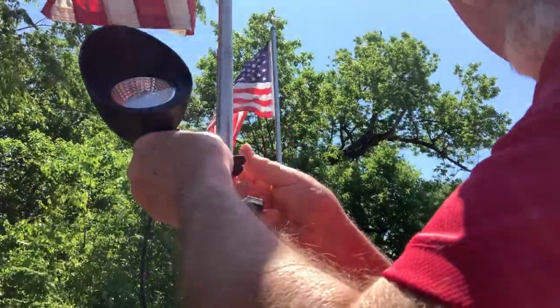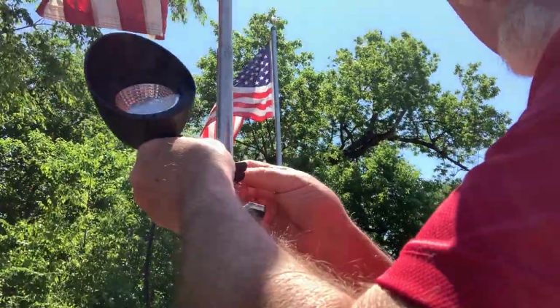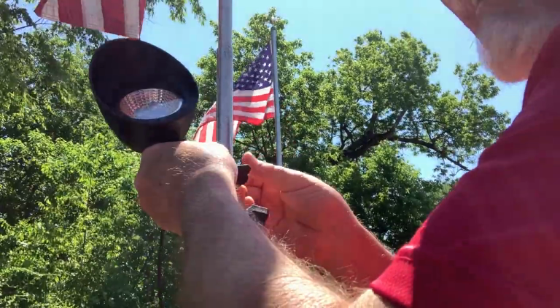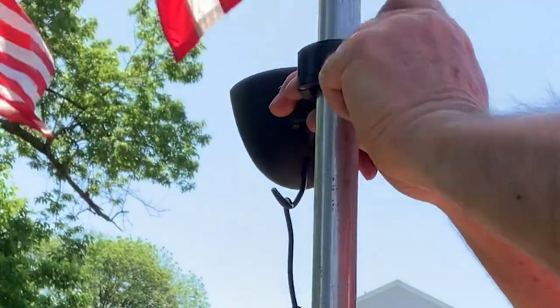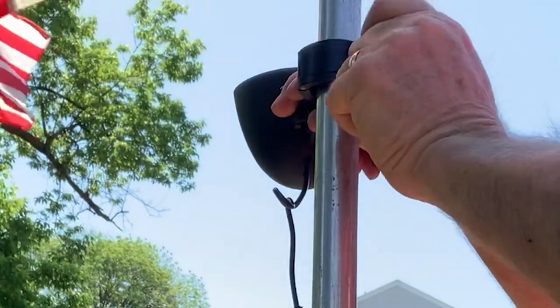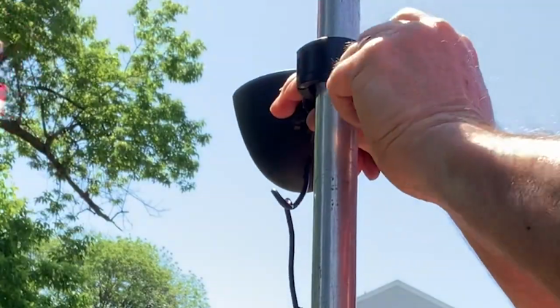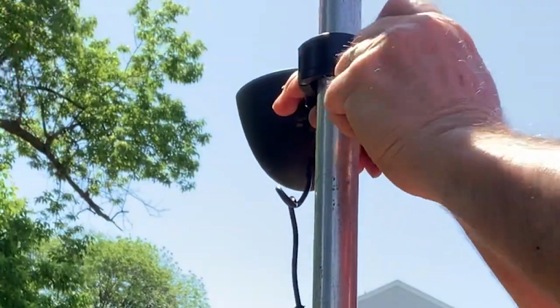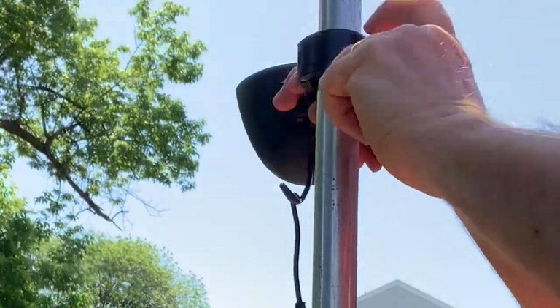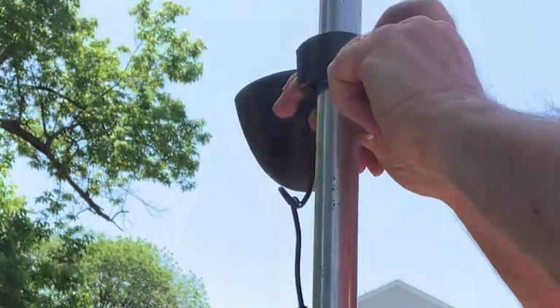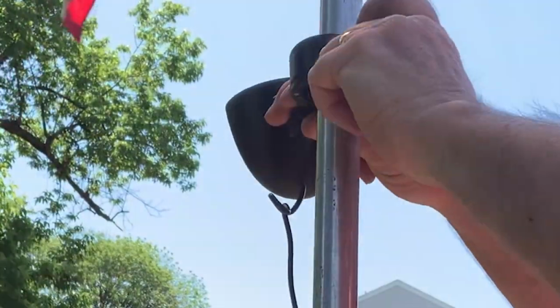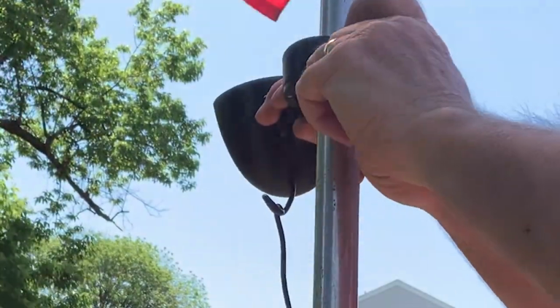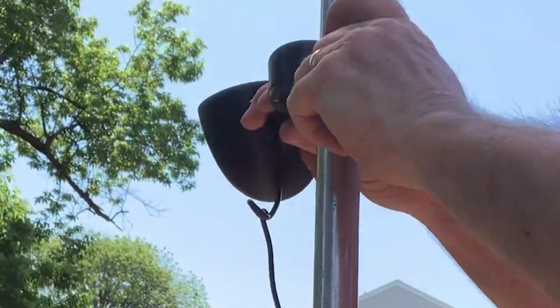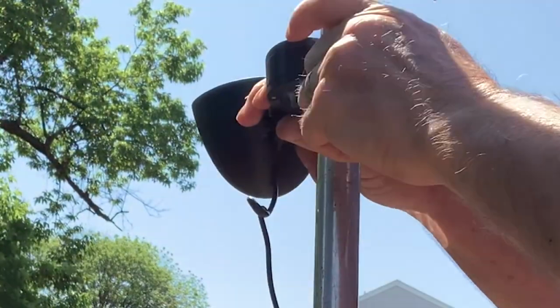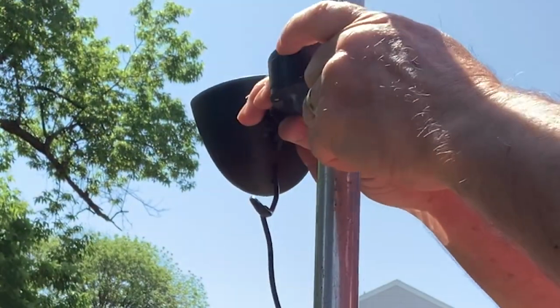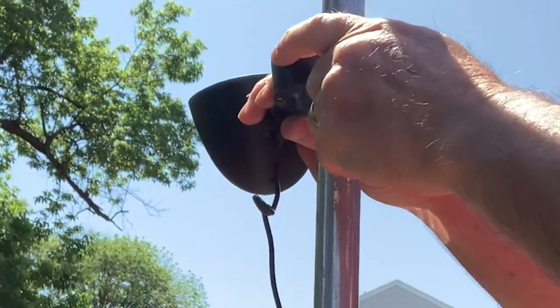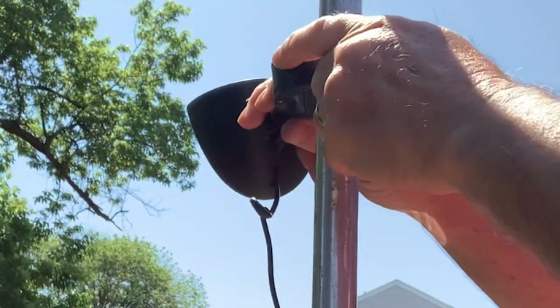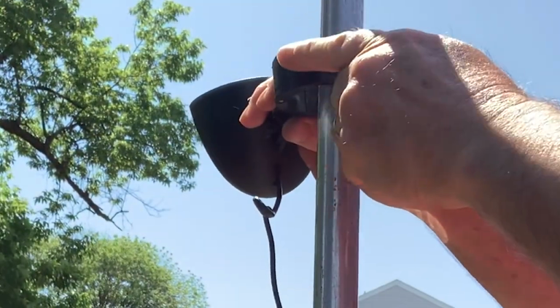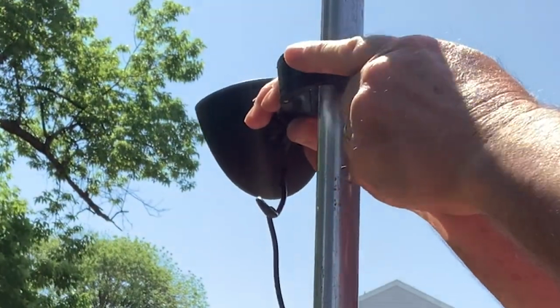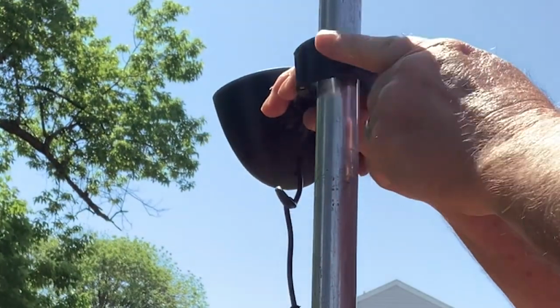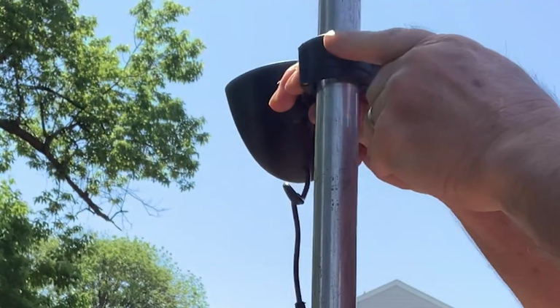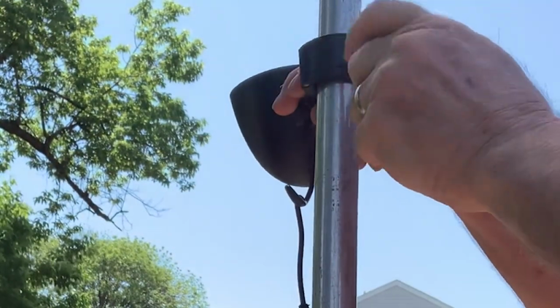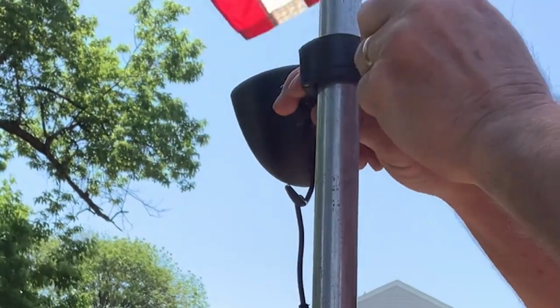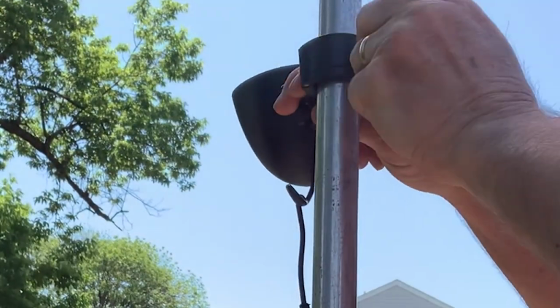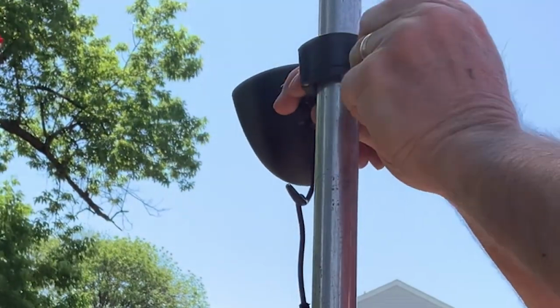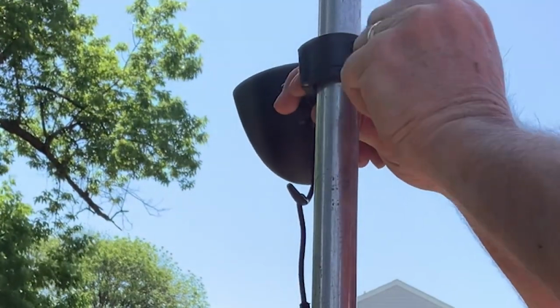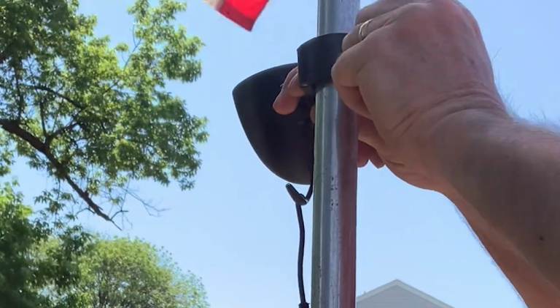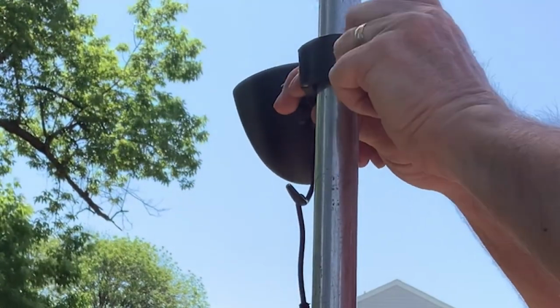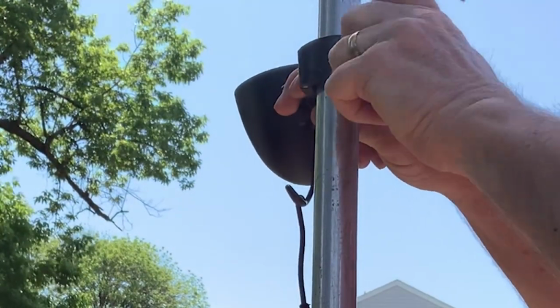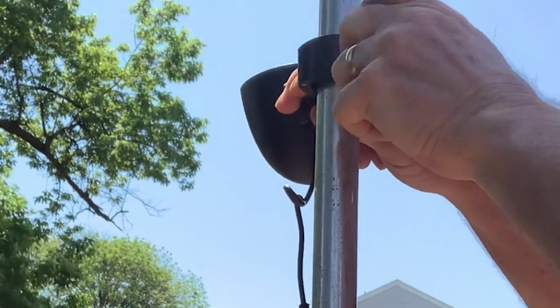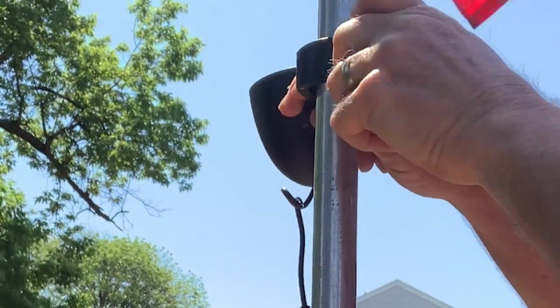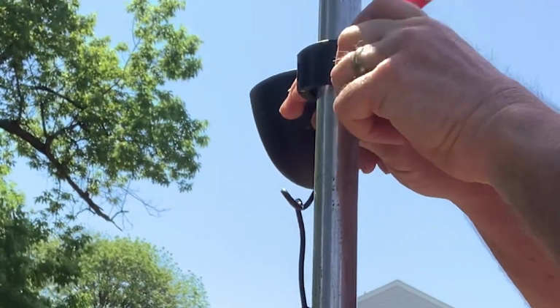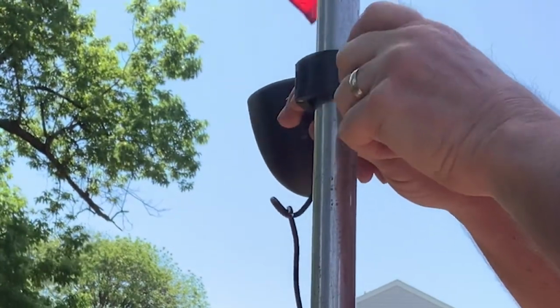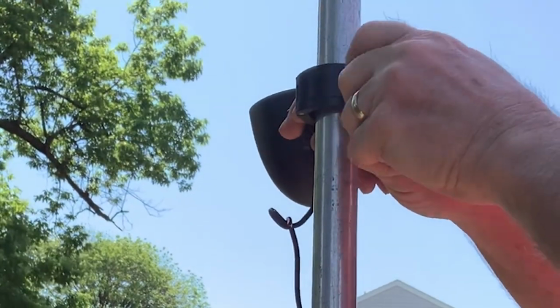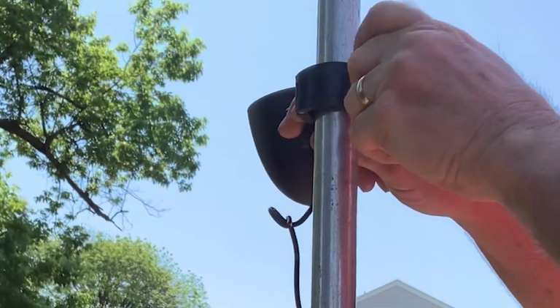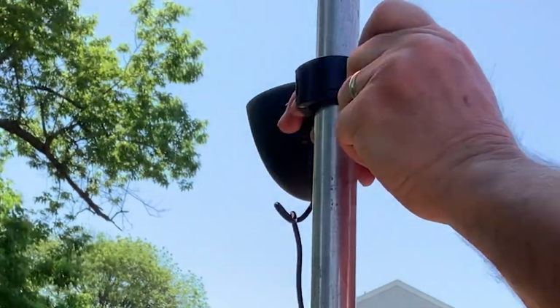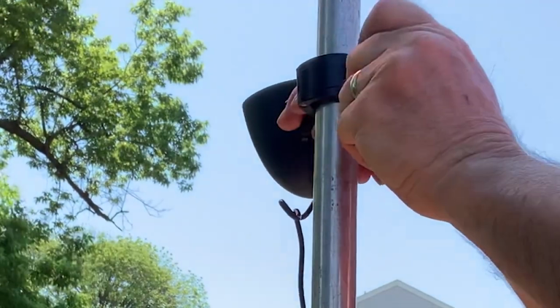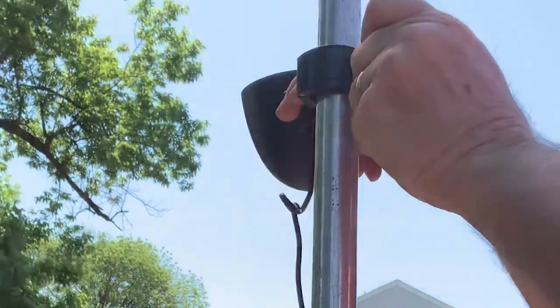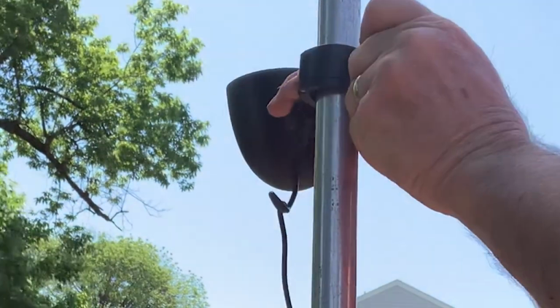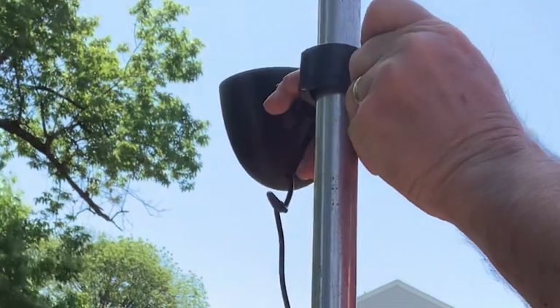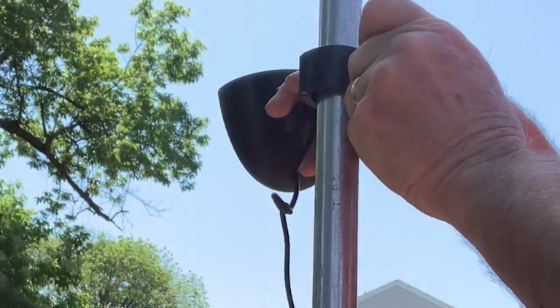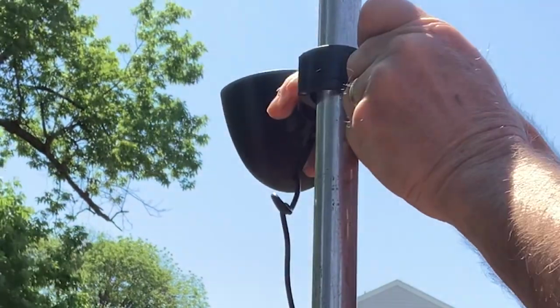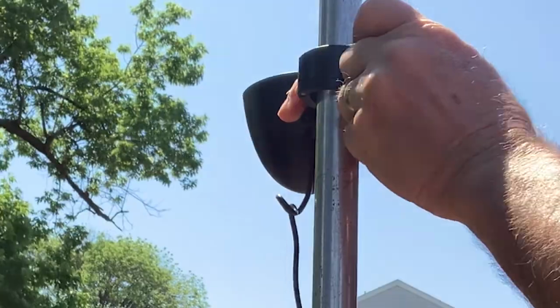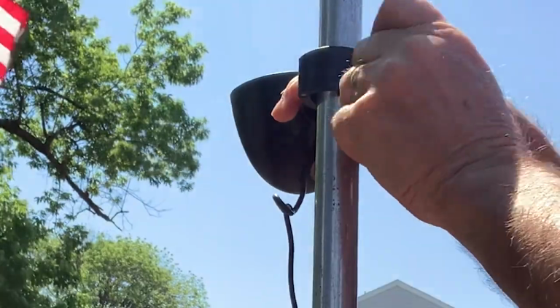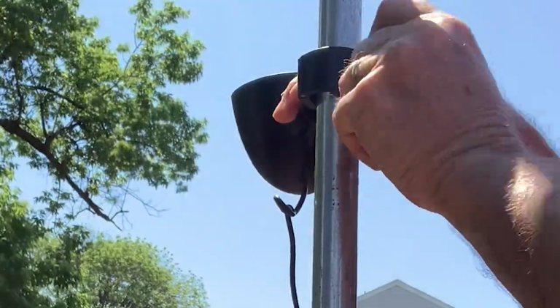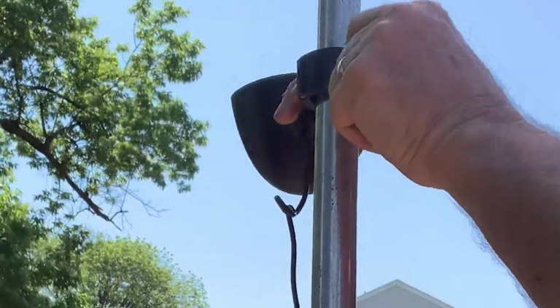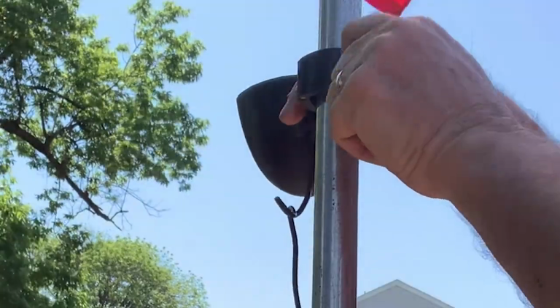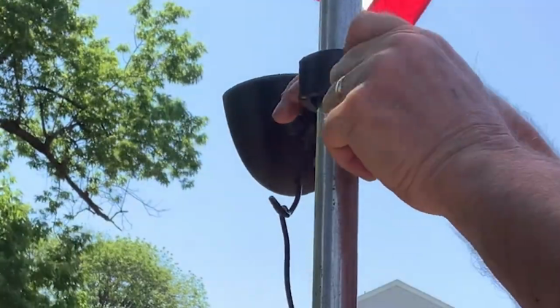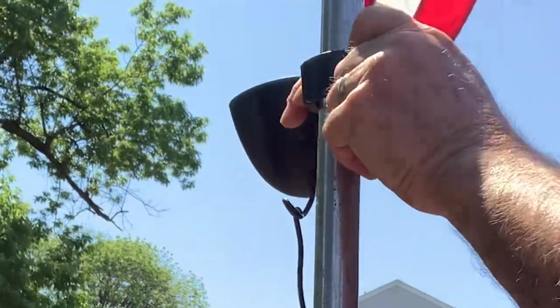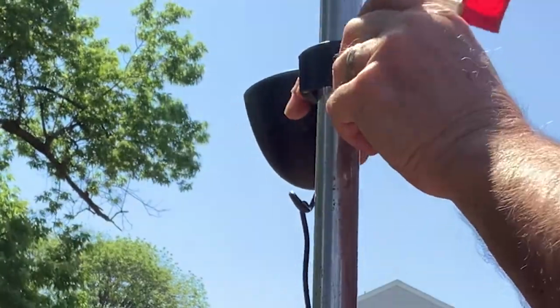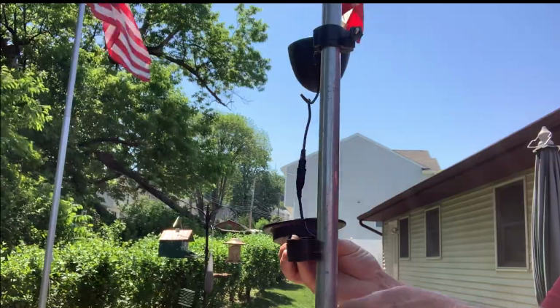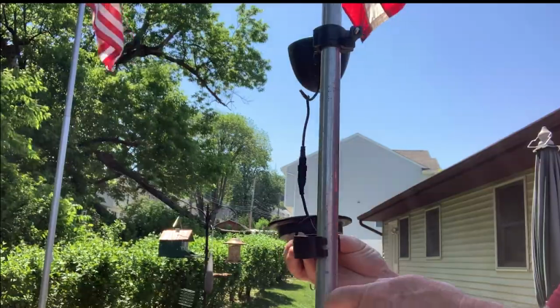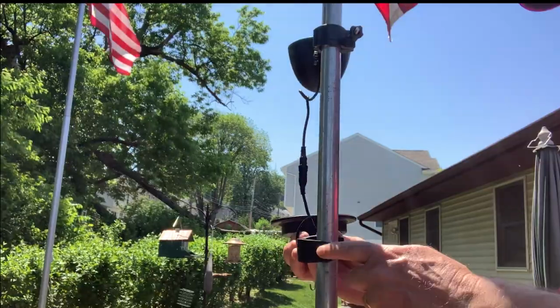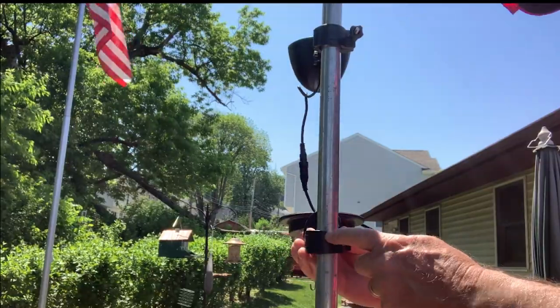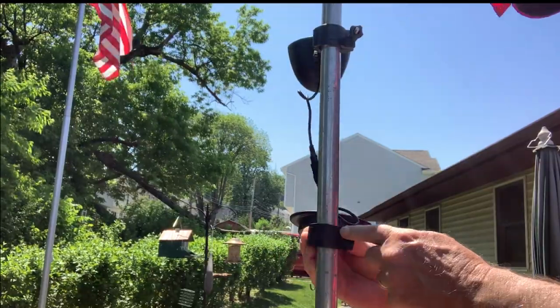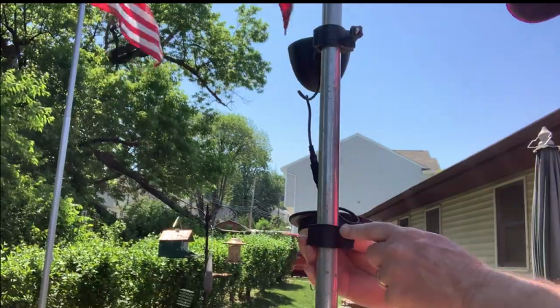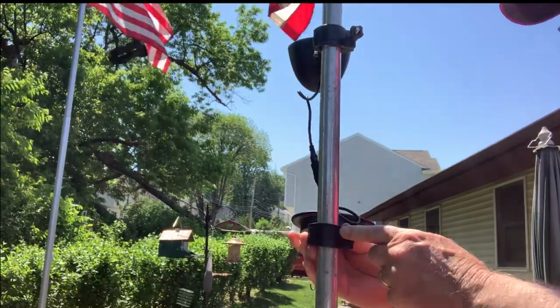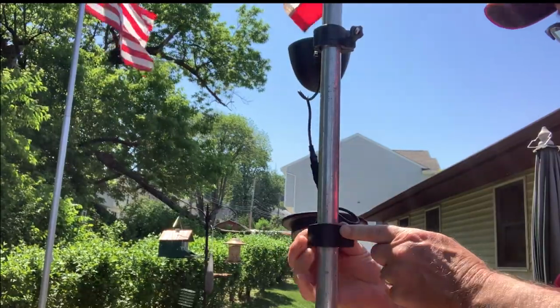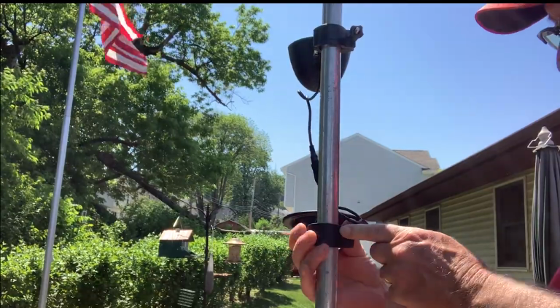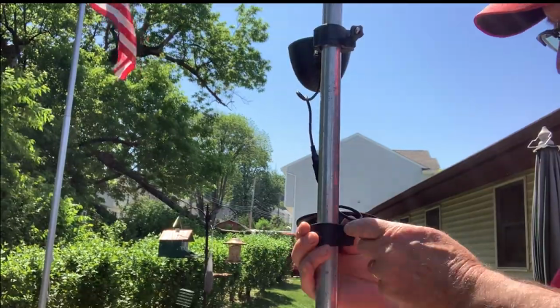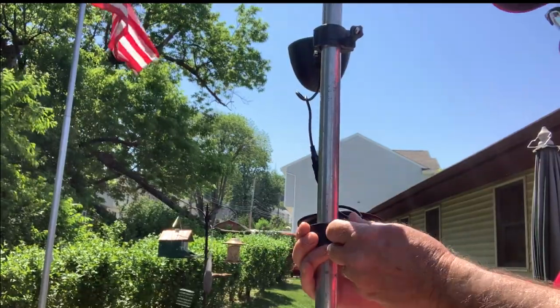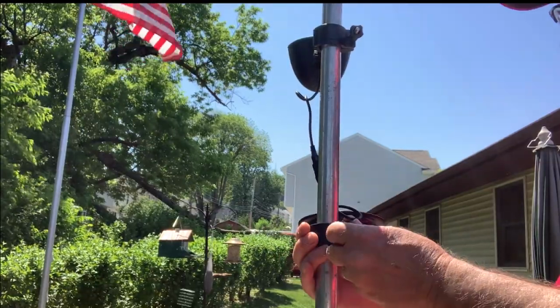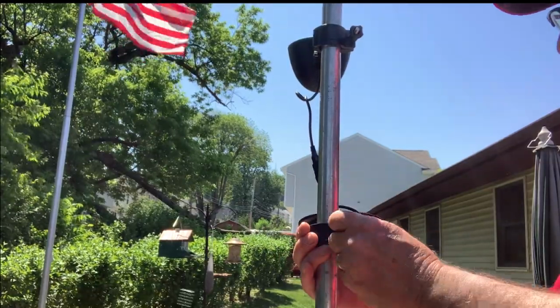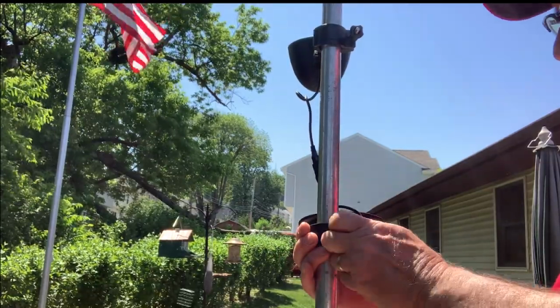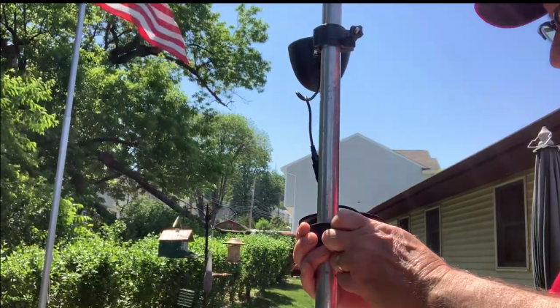It's easy to install. Just clamp it onto your flagpole and after charging, you'll get up to 12 hours of nighttime light.